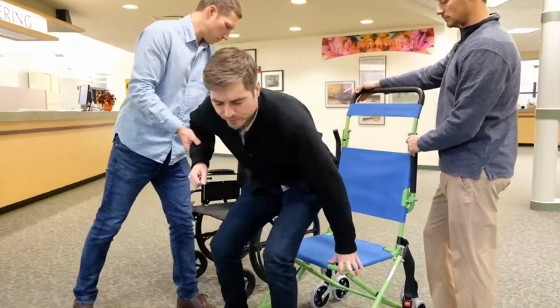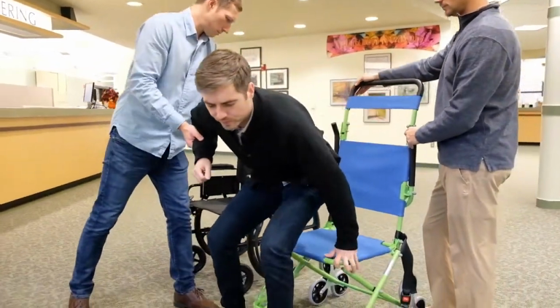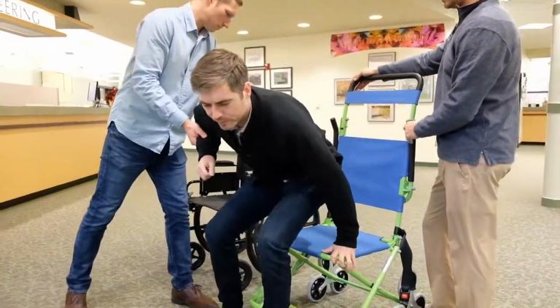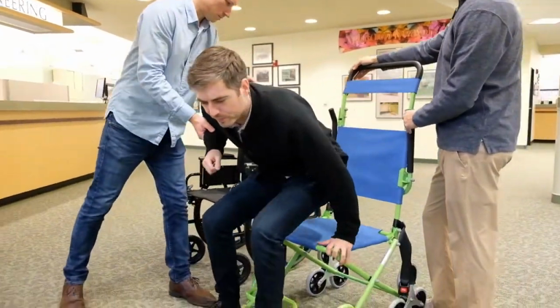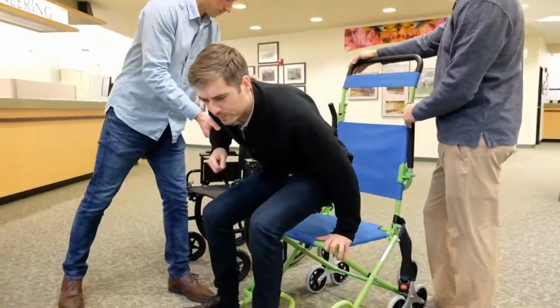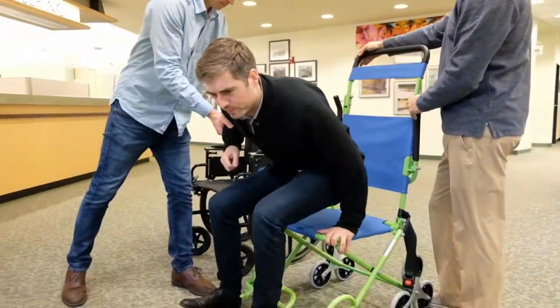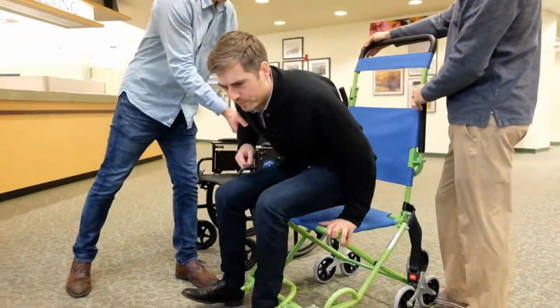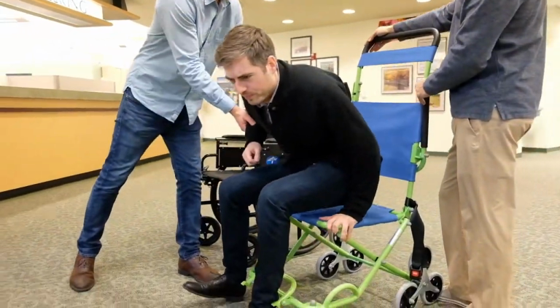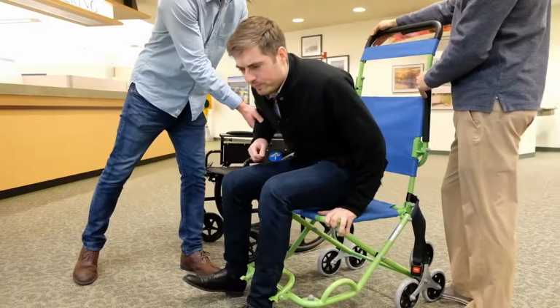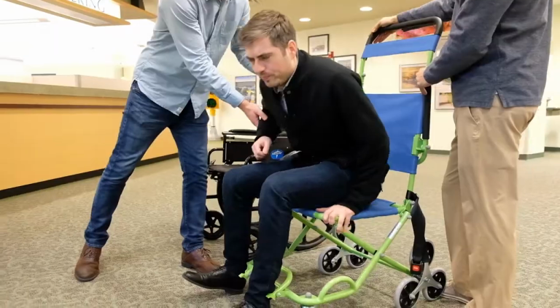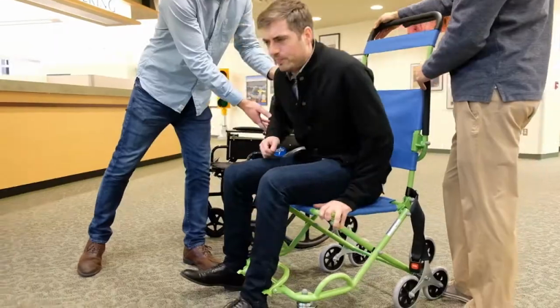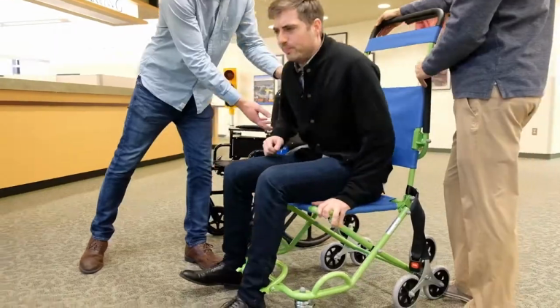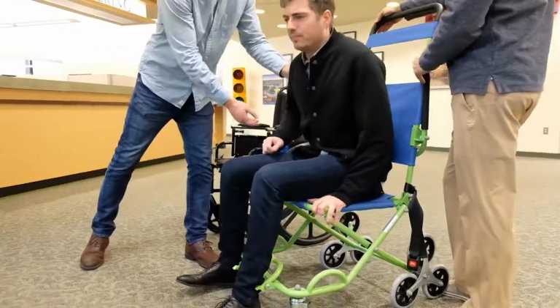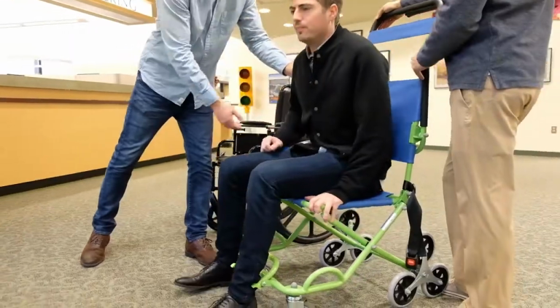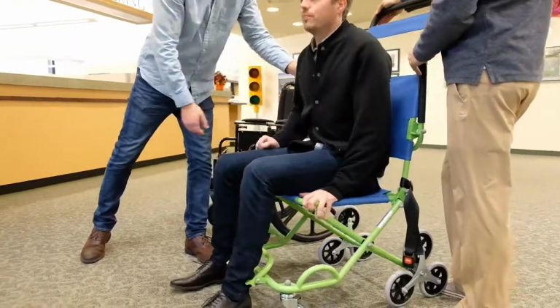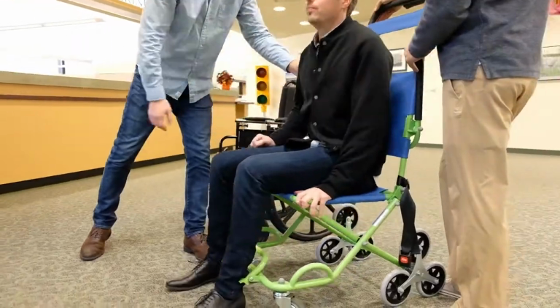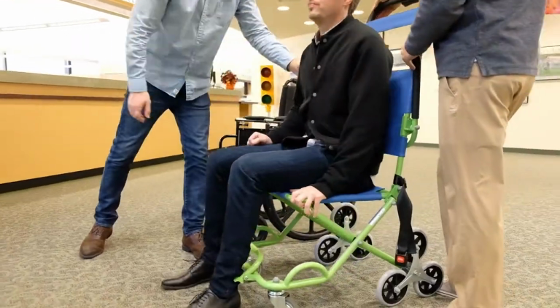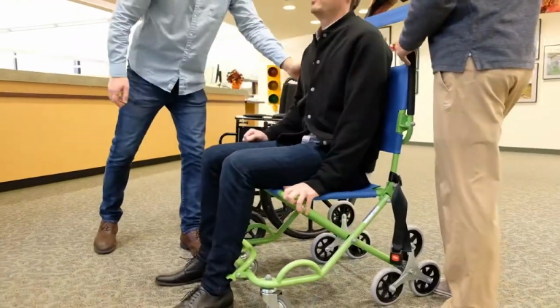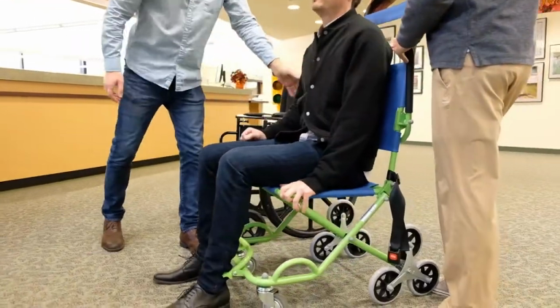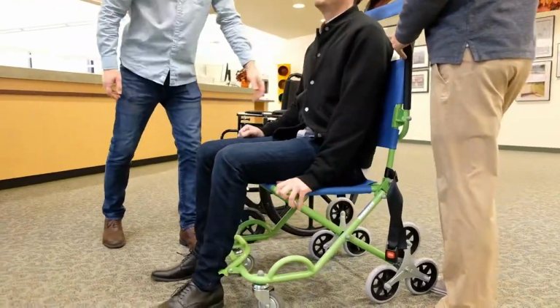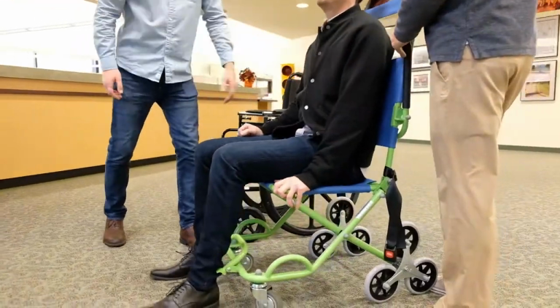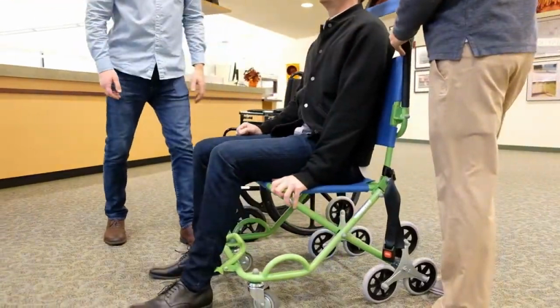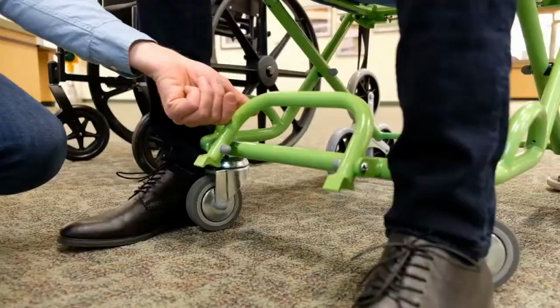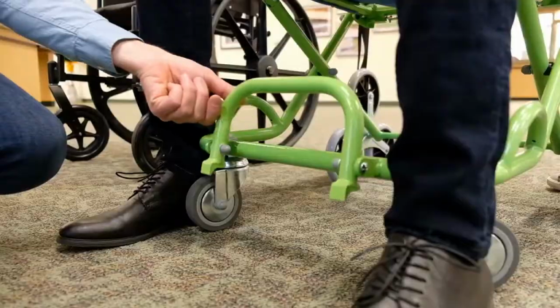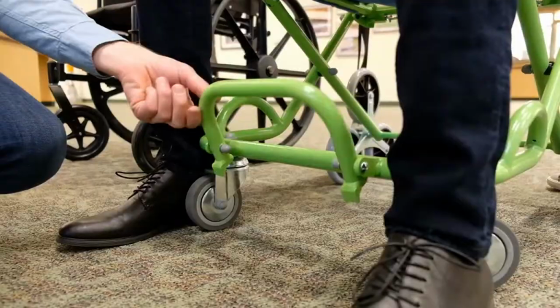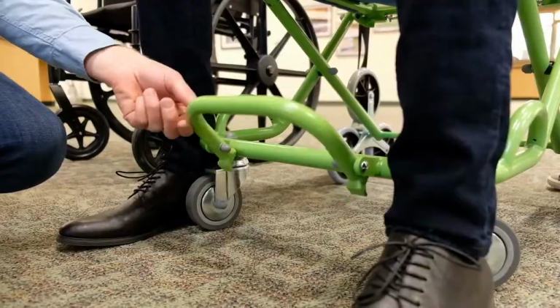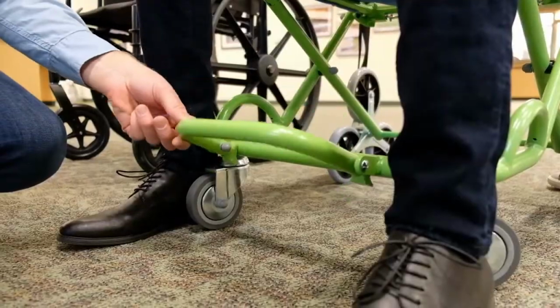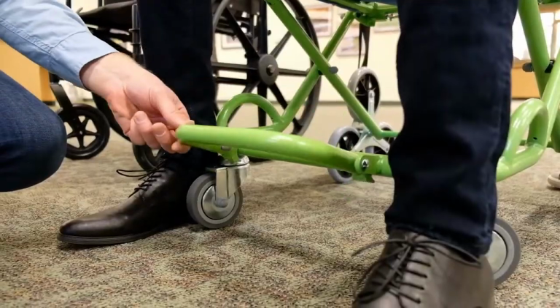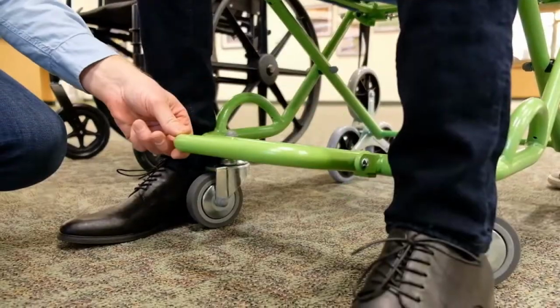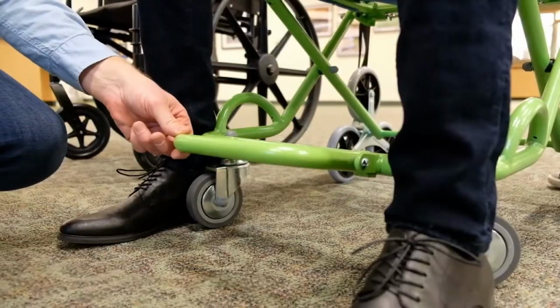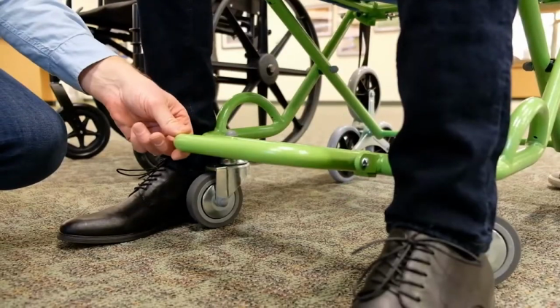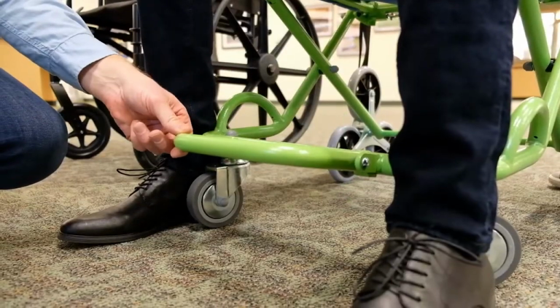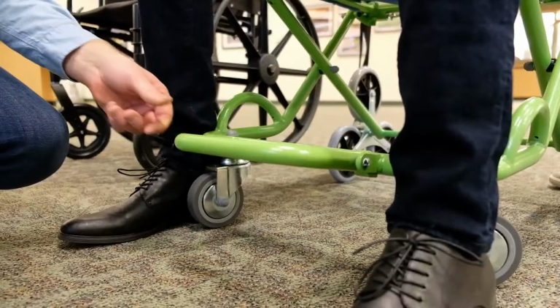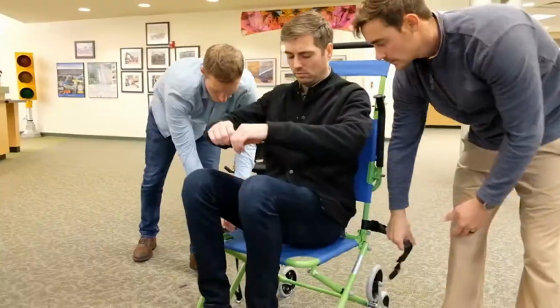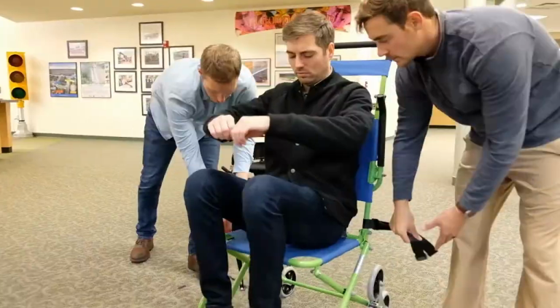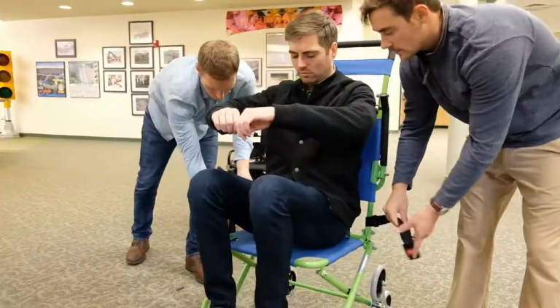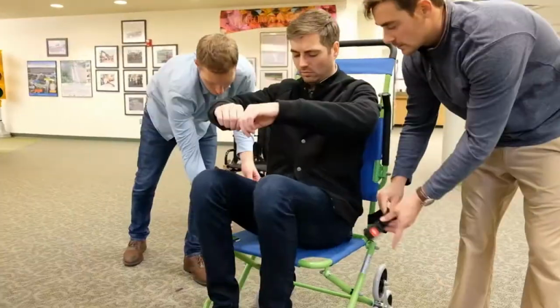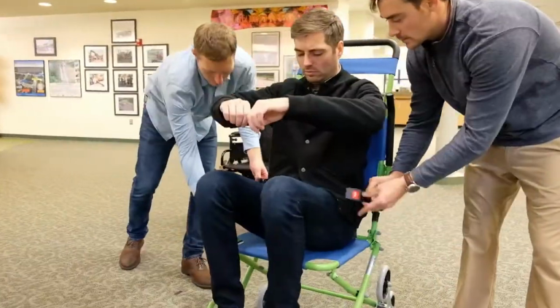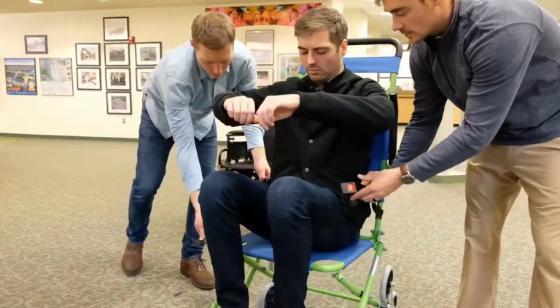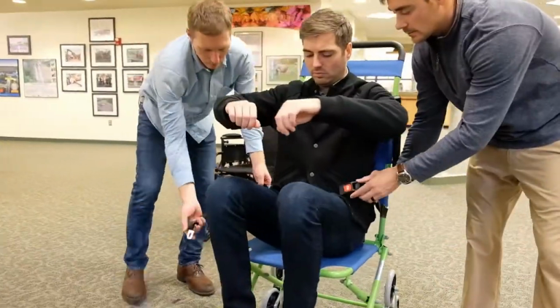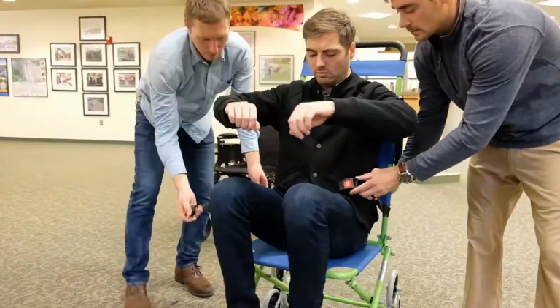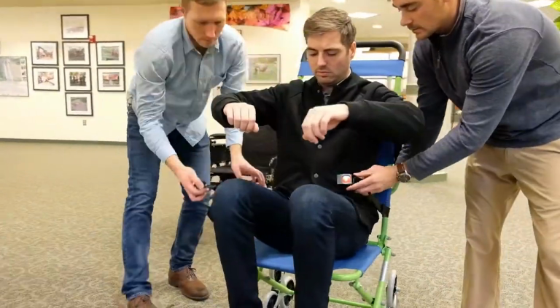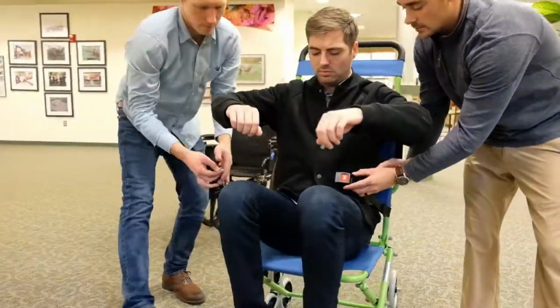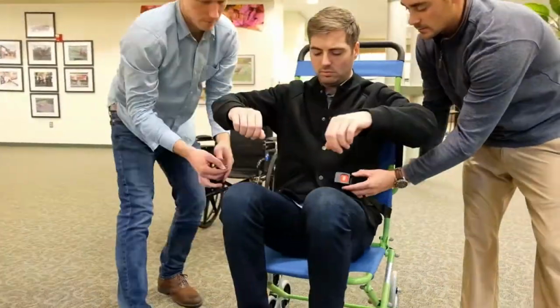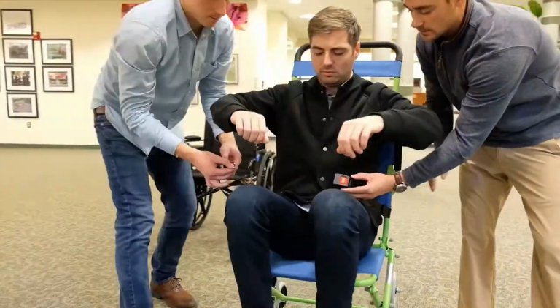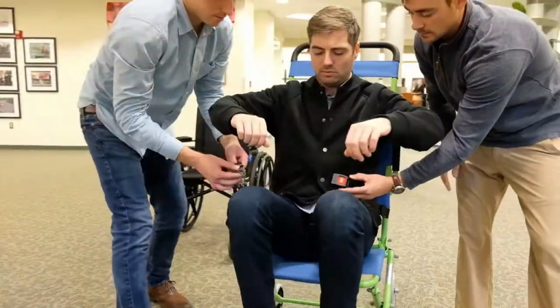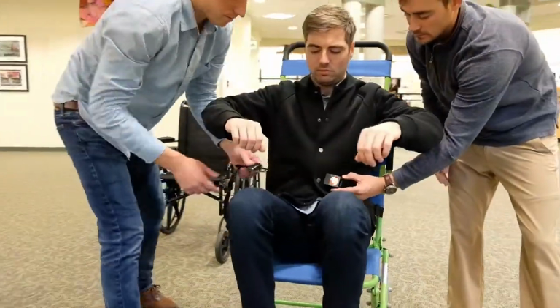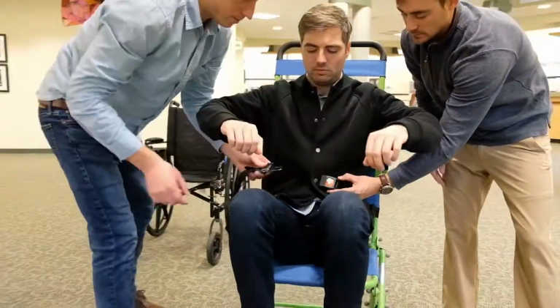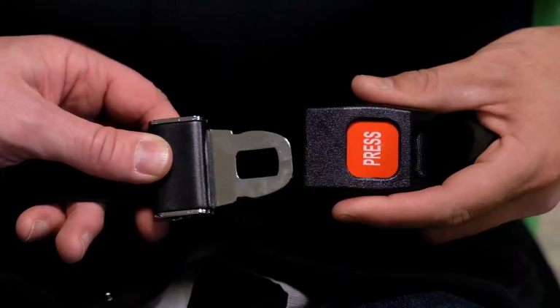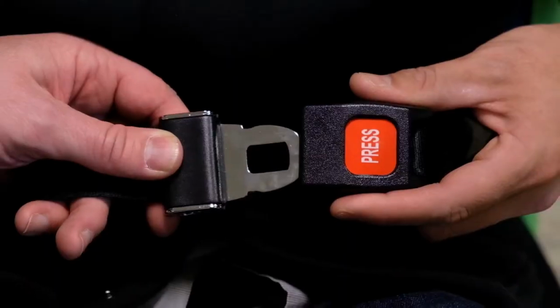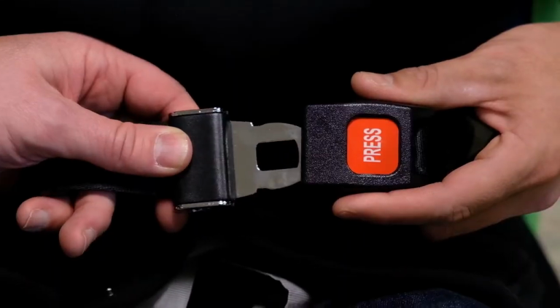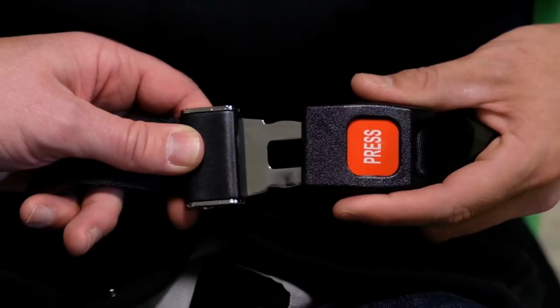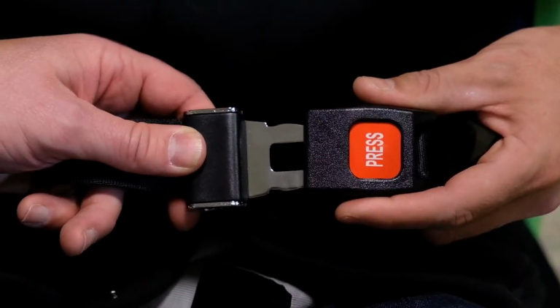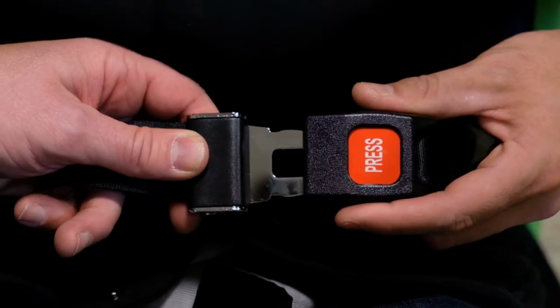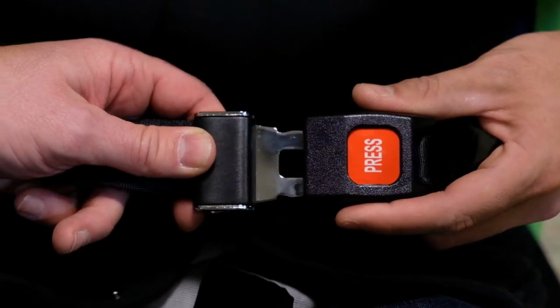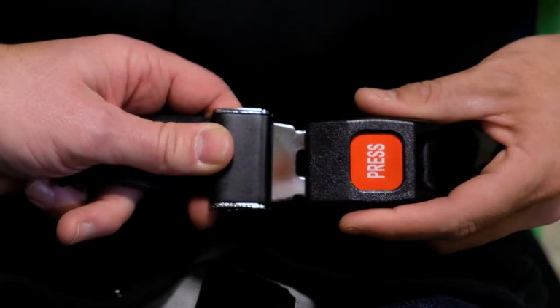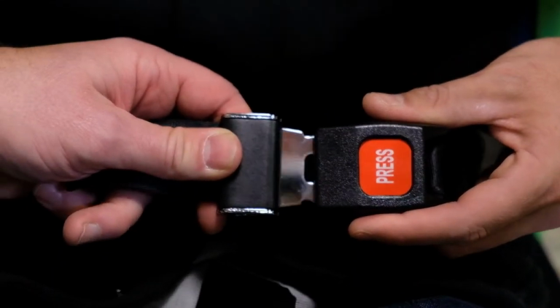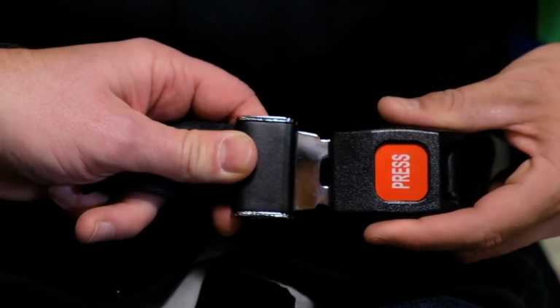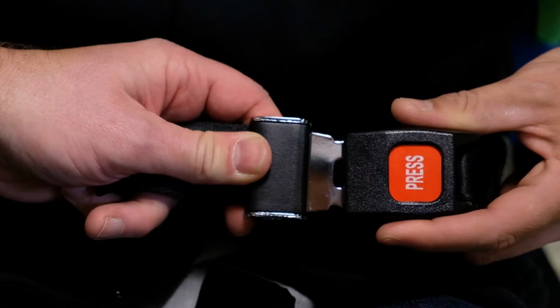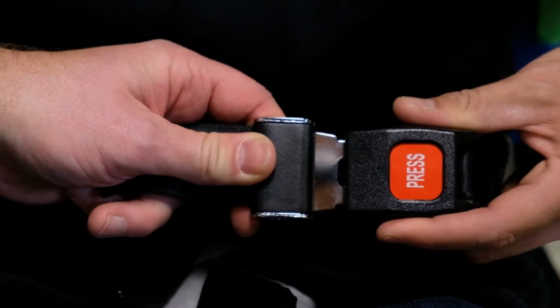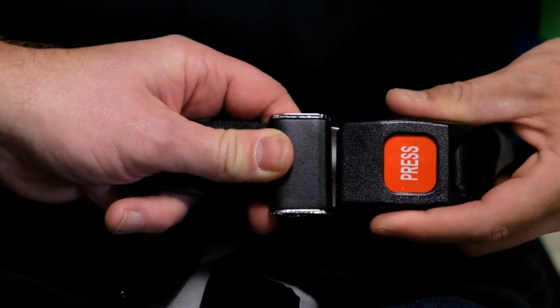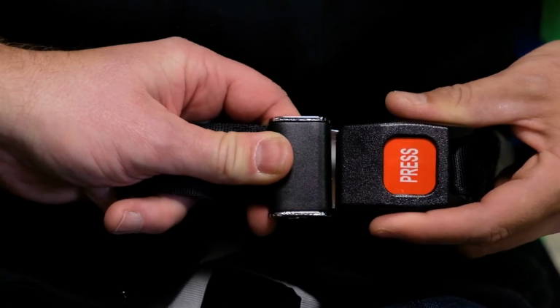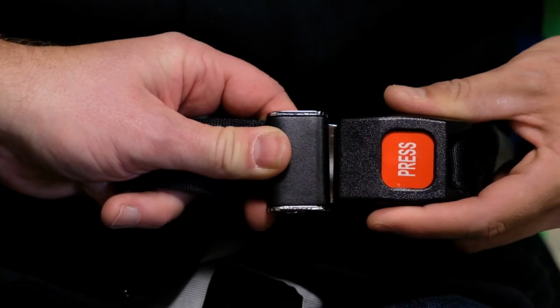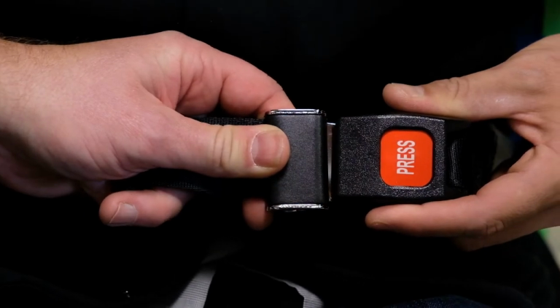Make sure the chair is supported while you do so. Fold out the footrest if required. Fasten the safety belt and pull down the armrests.